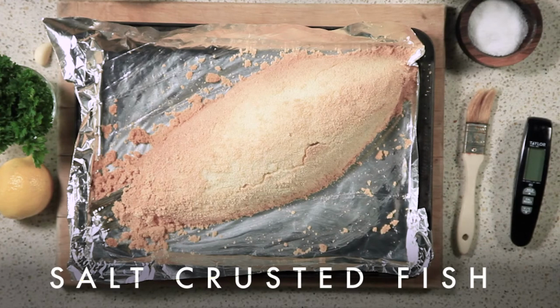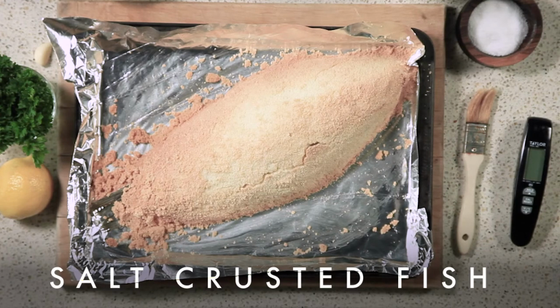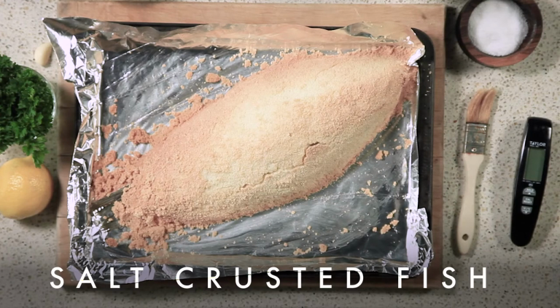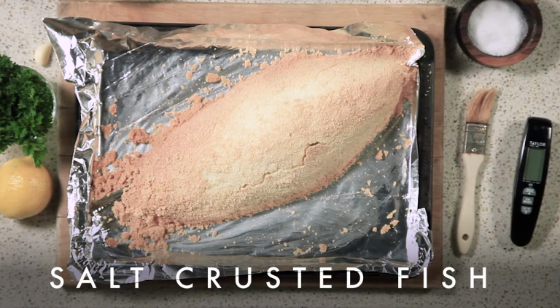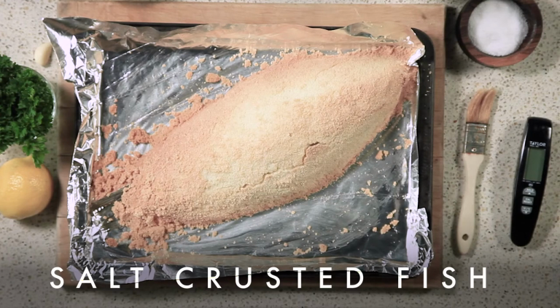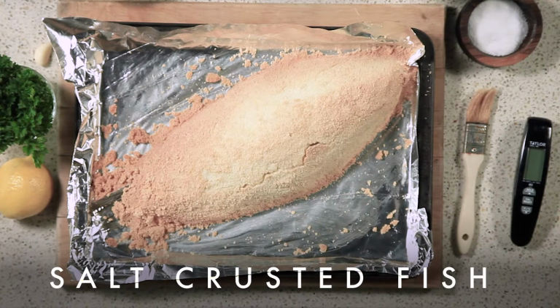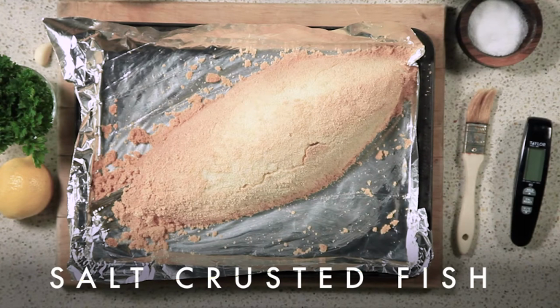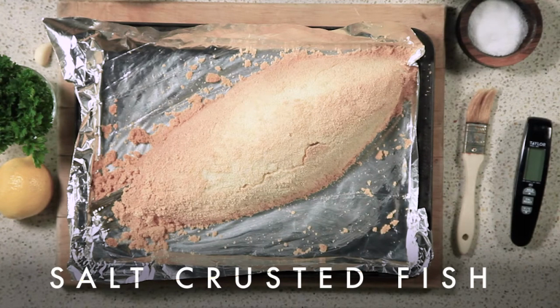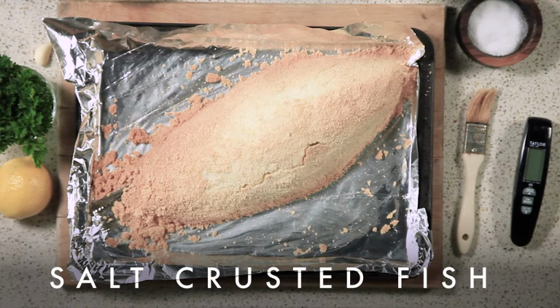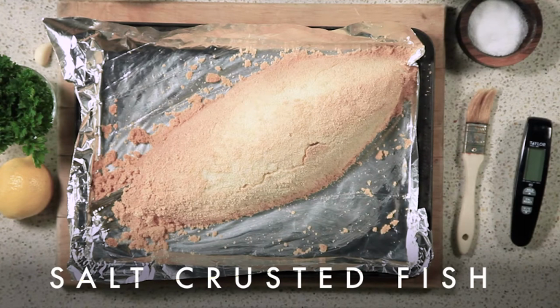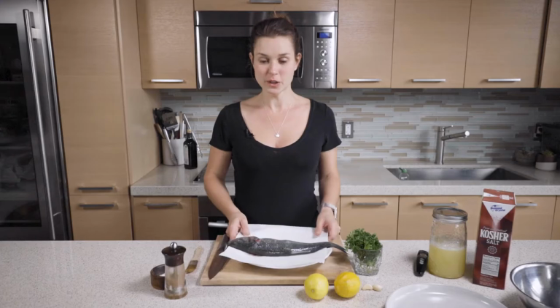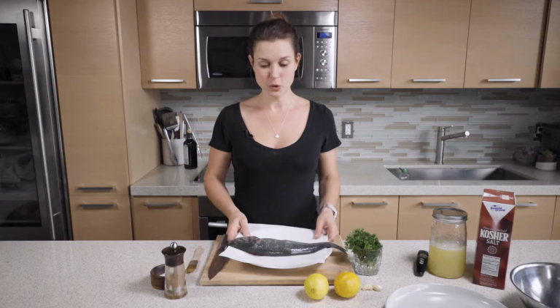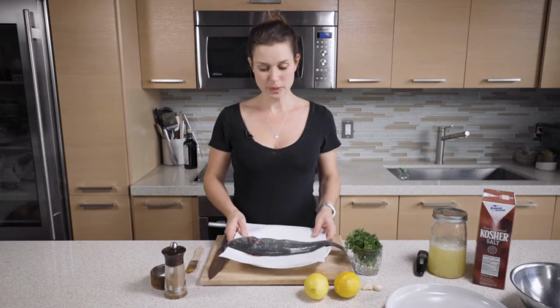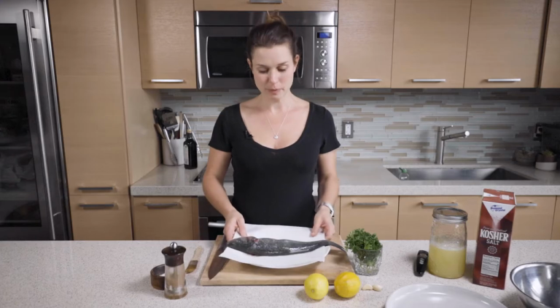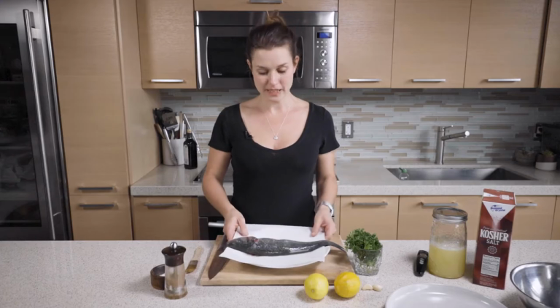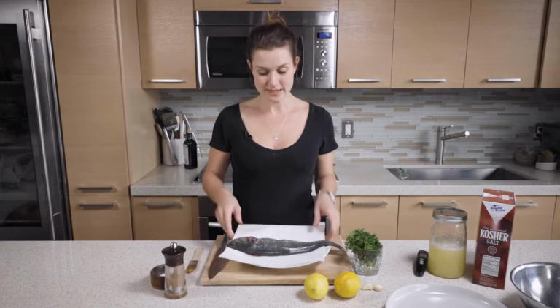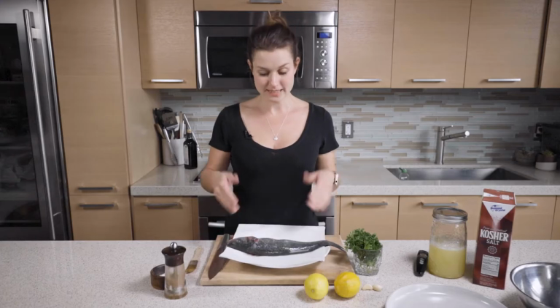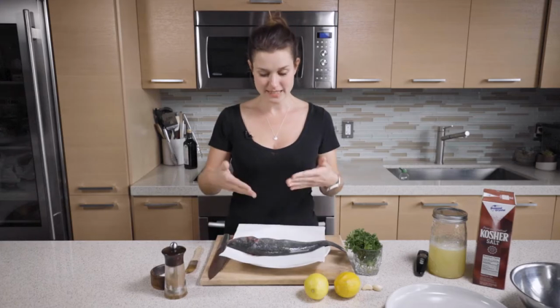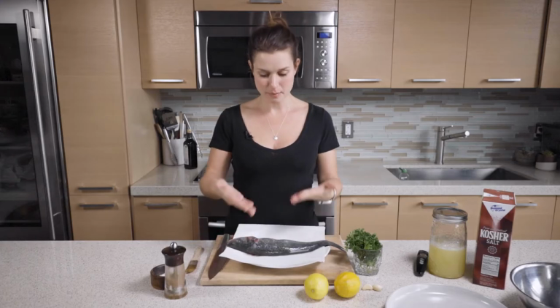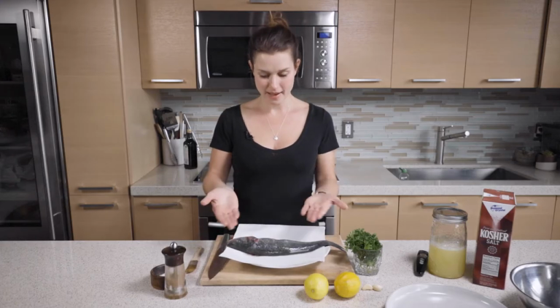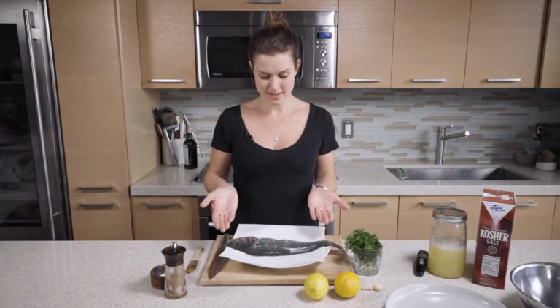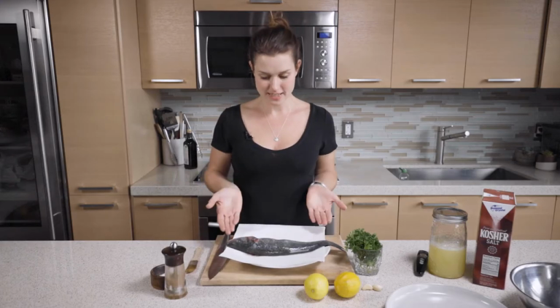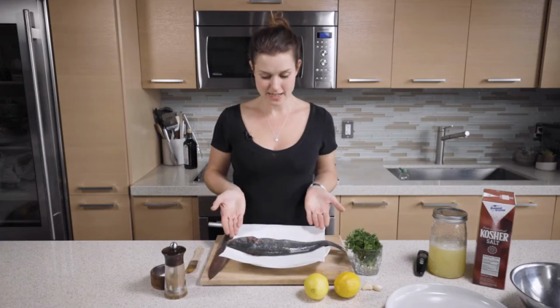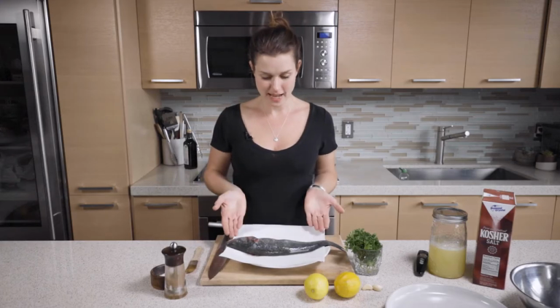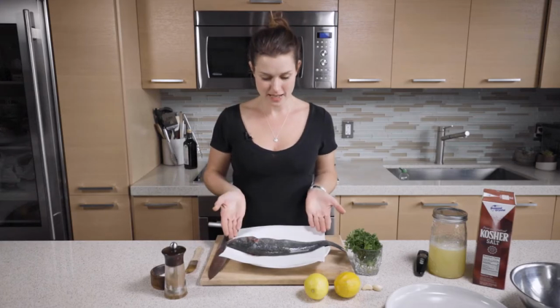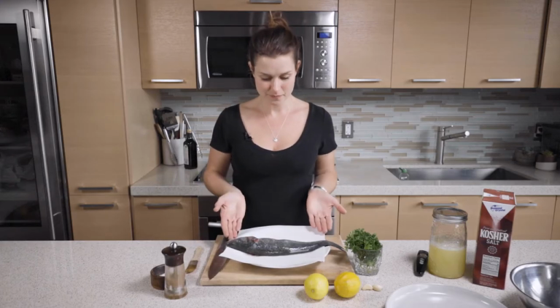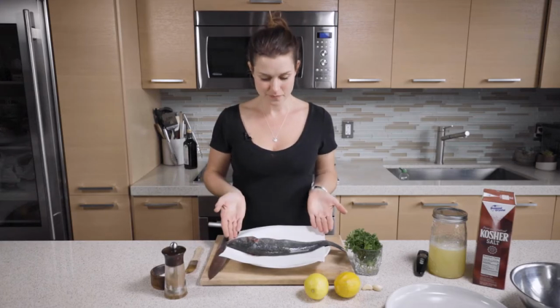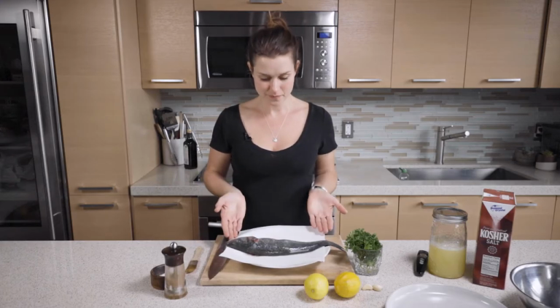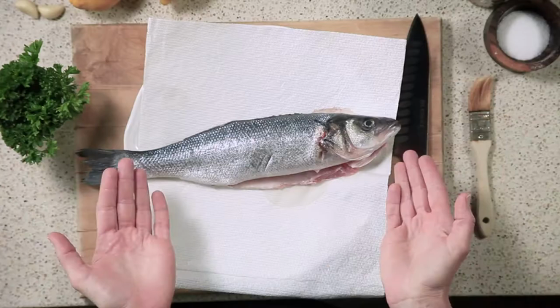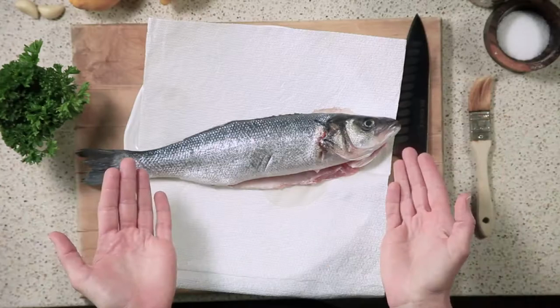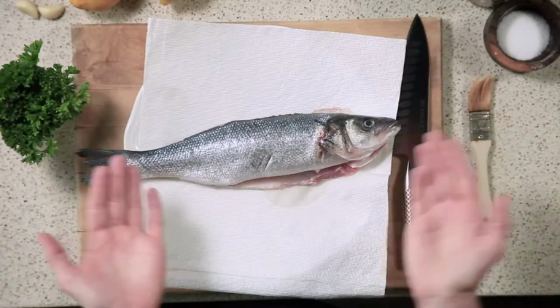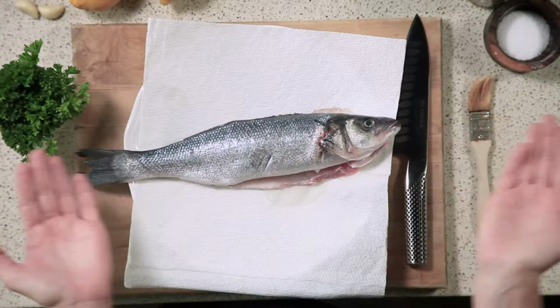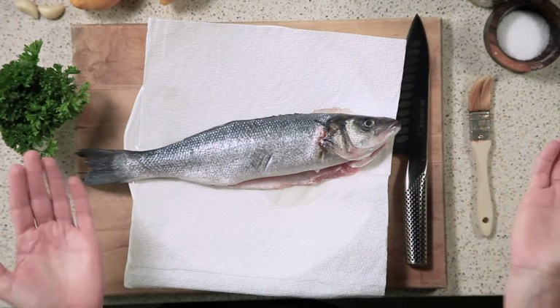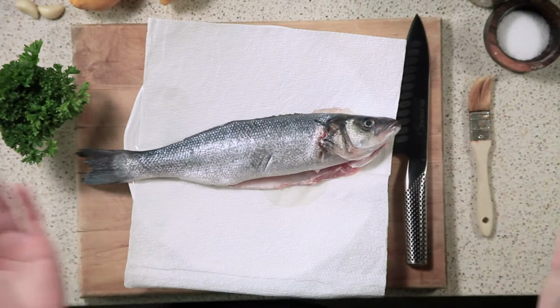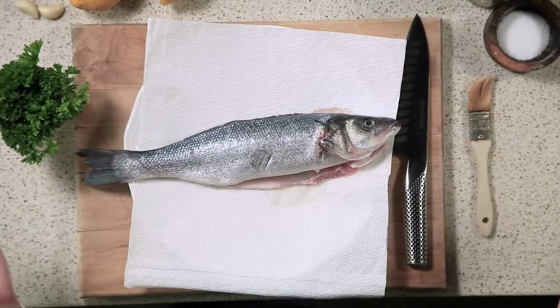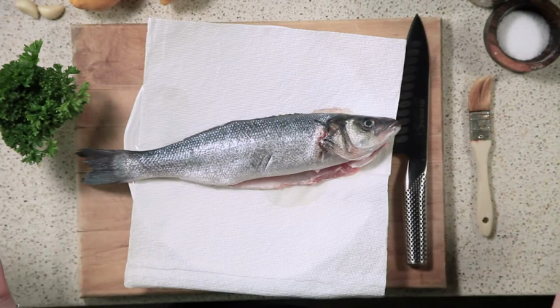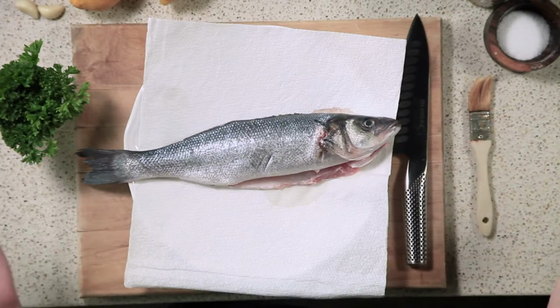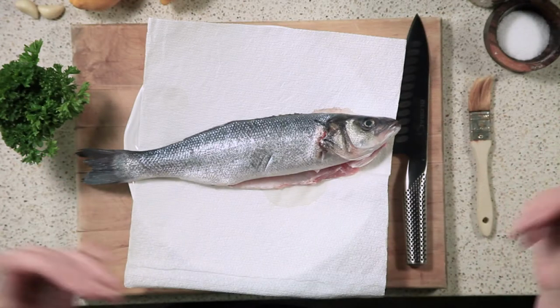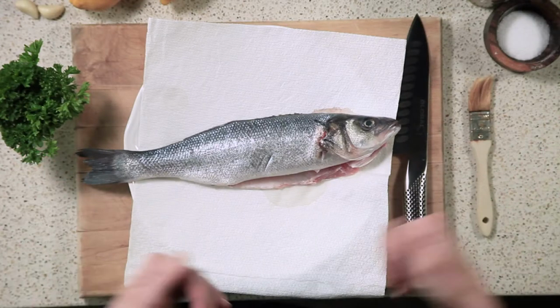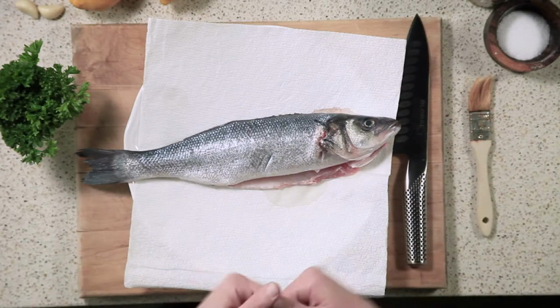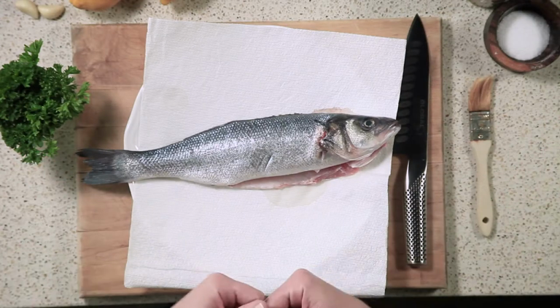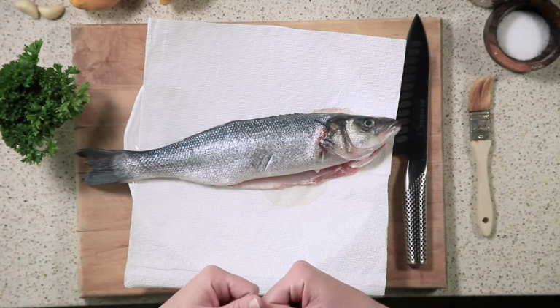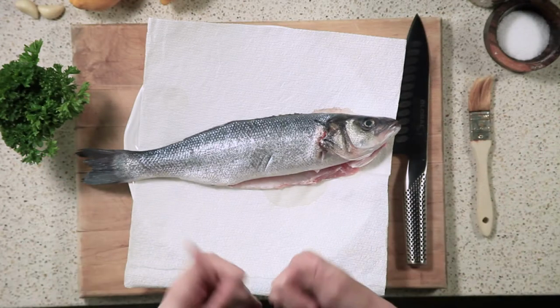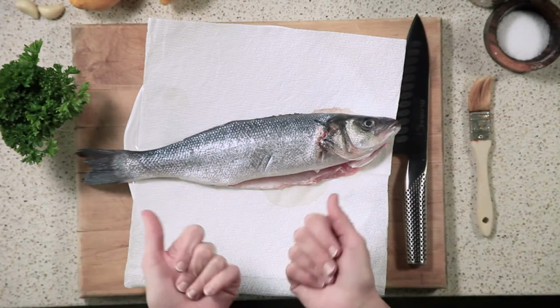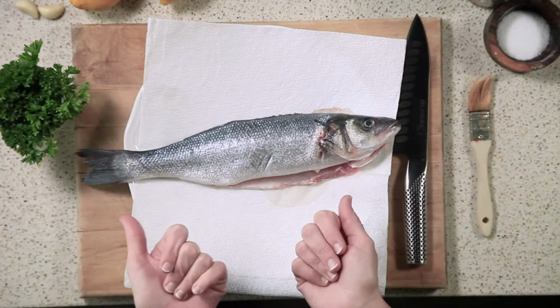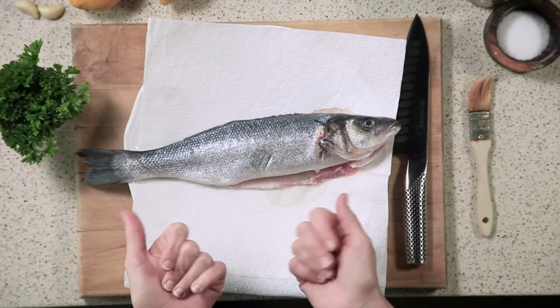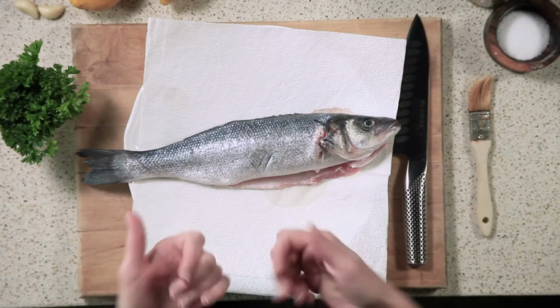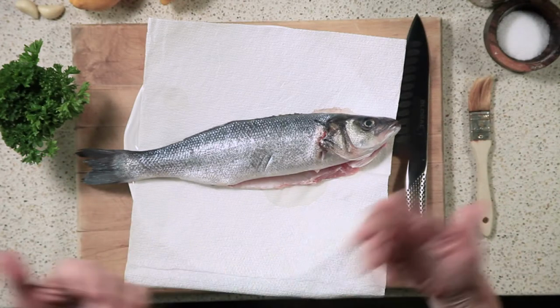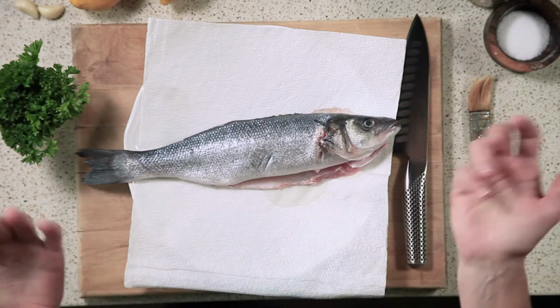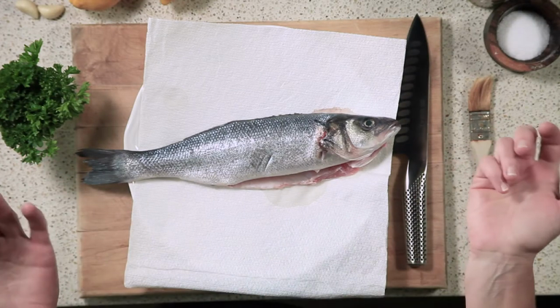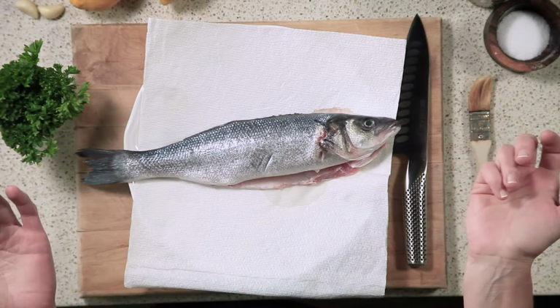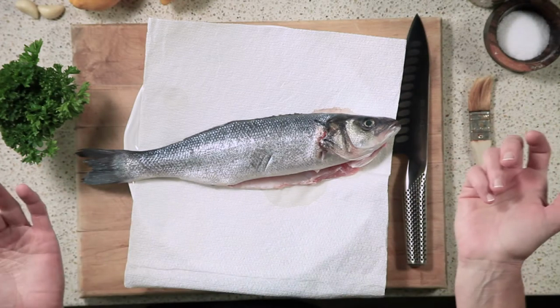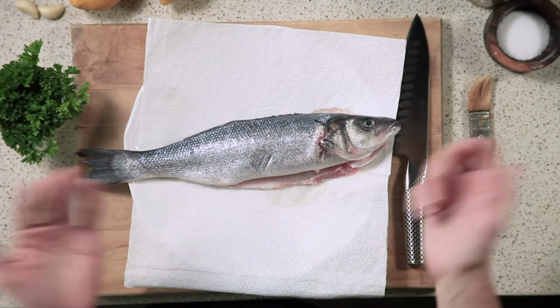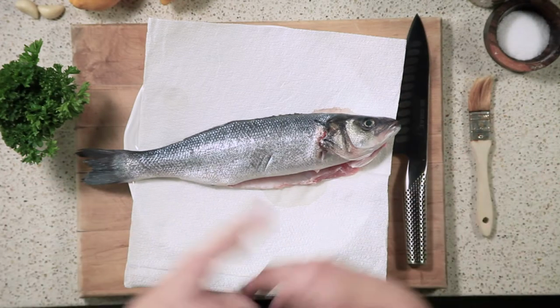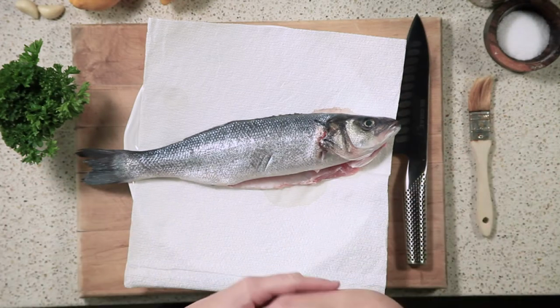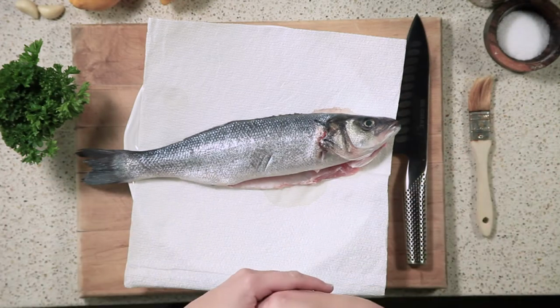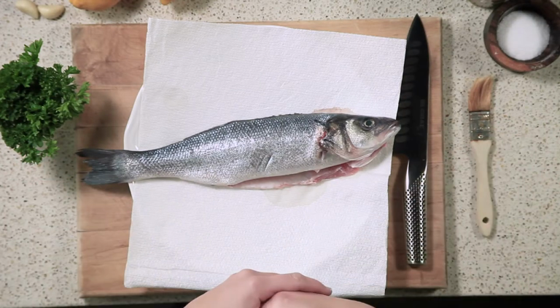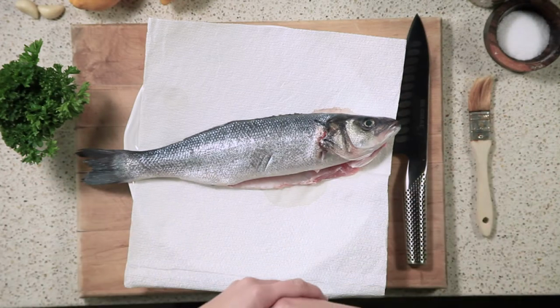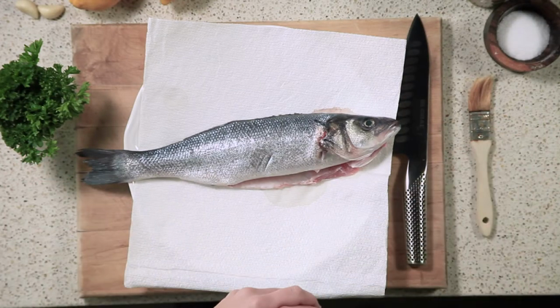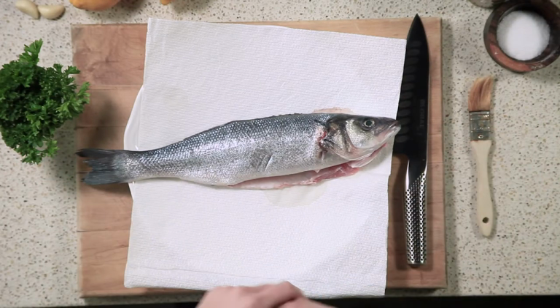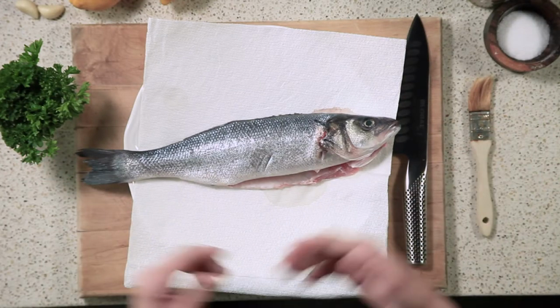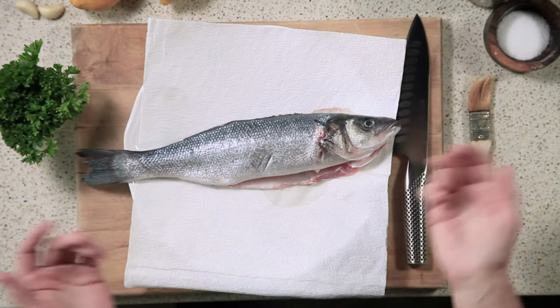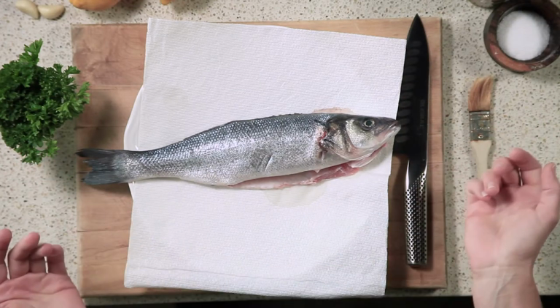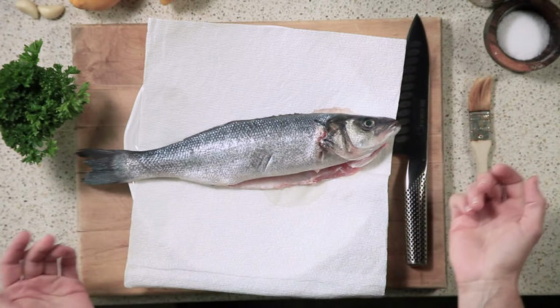We have European sea bass today, also known as Branzini or Branzino as you would order at a restaurant.